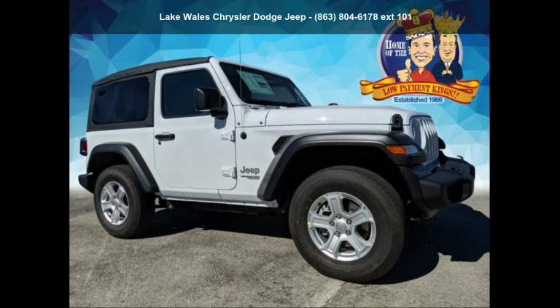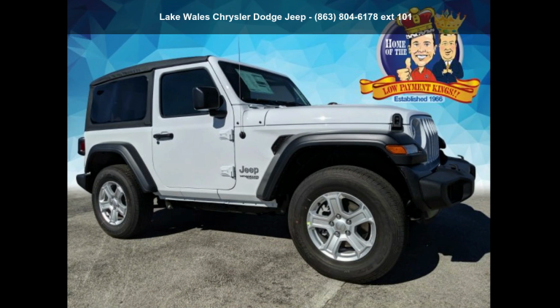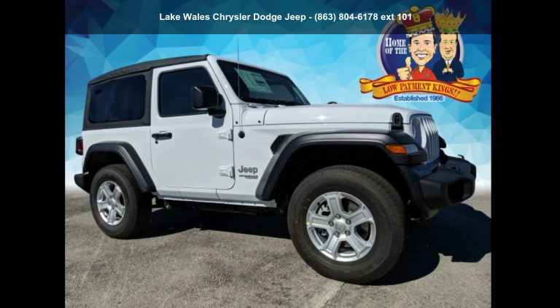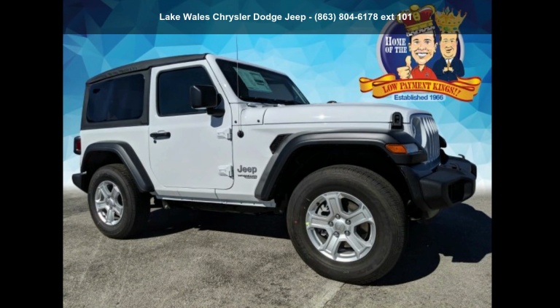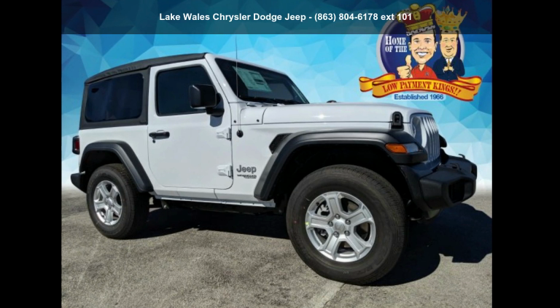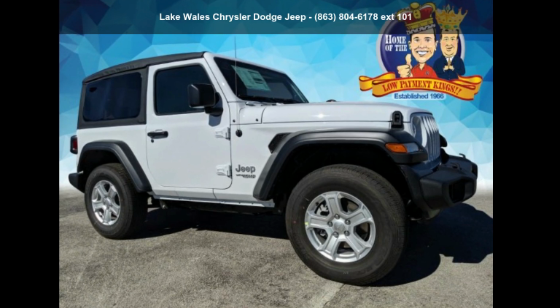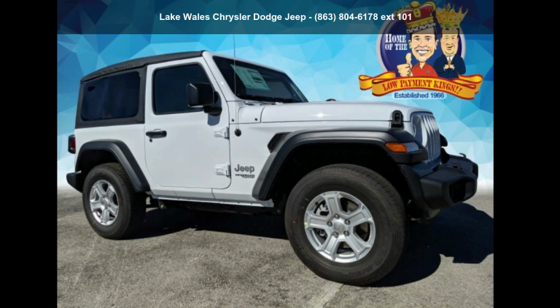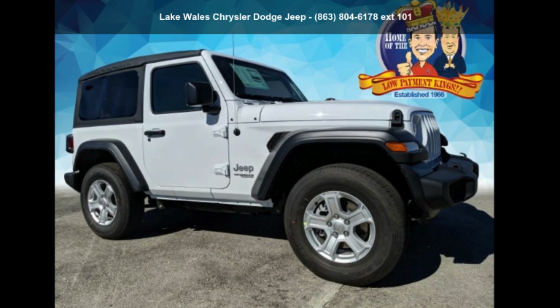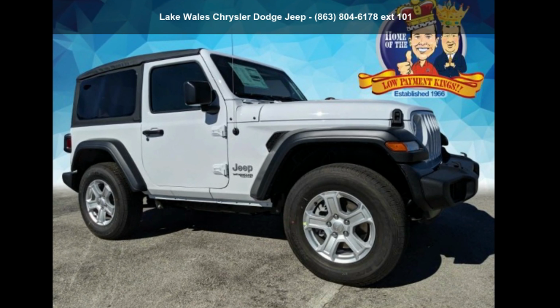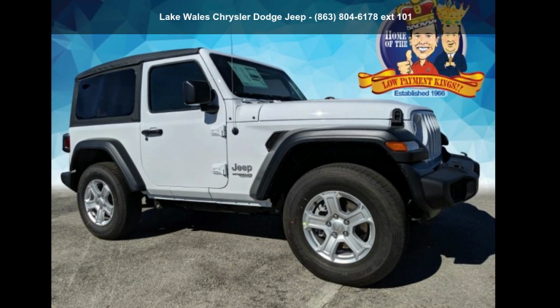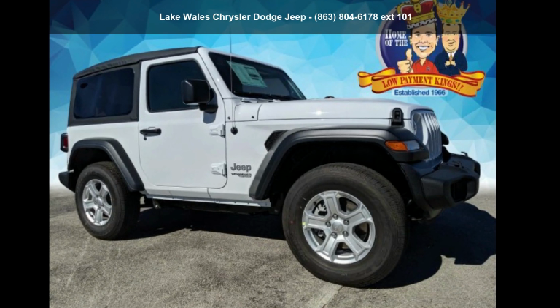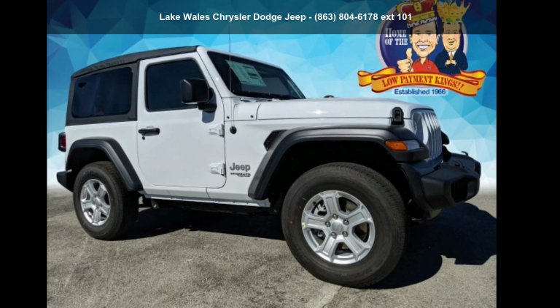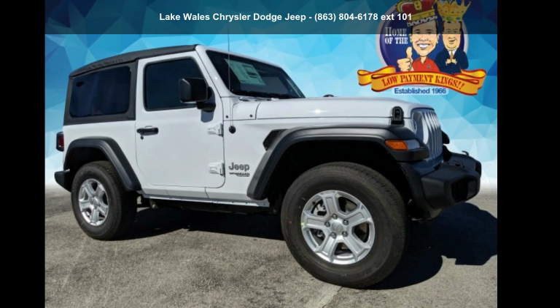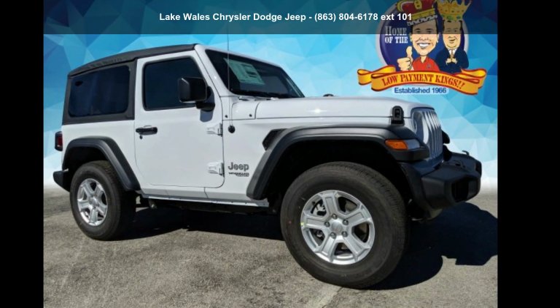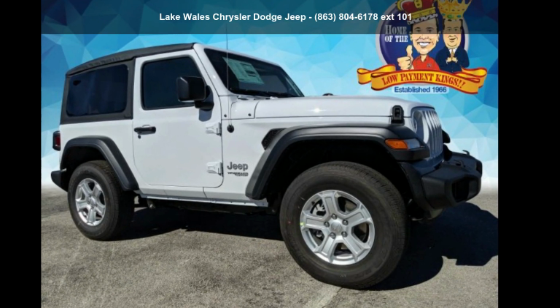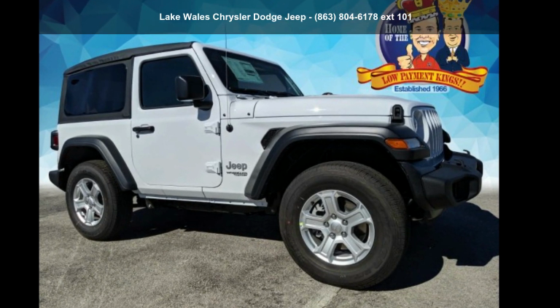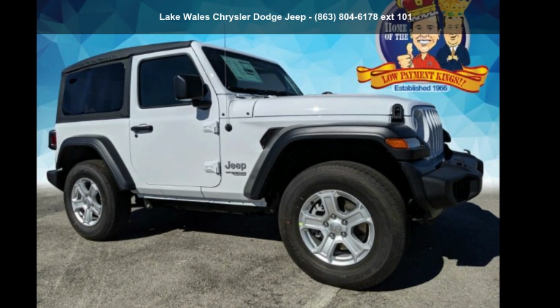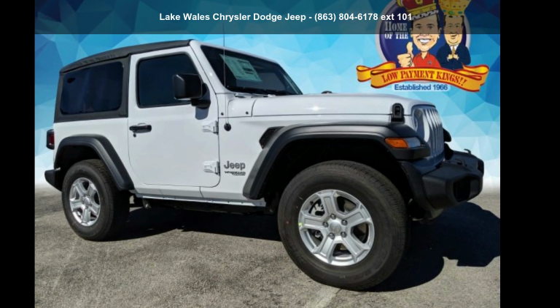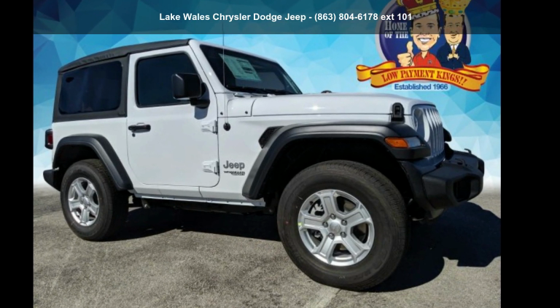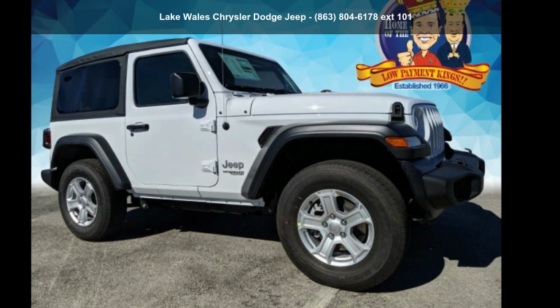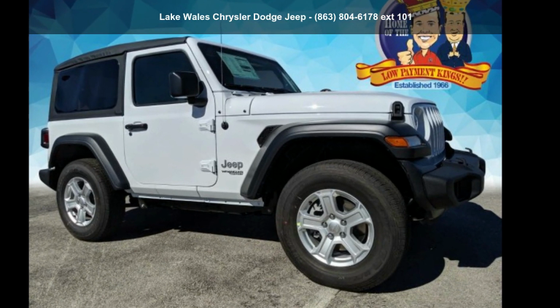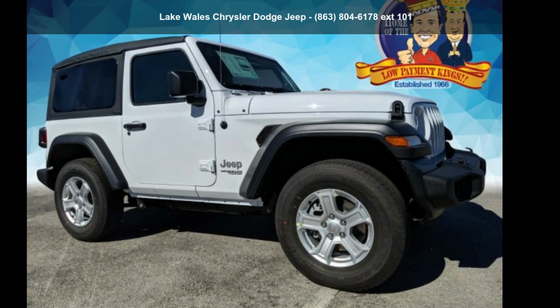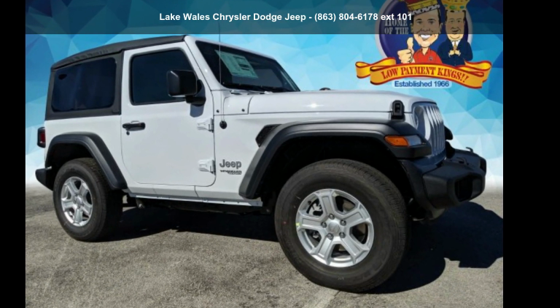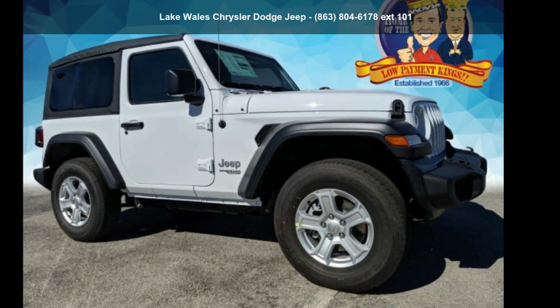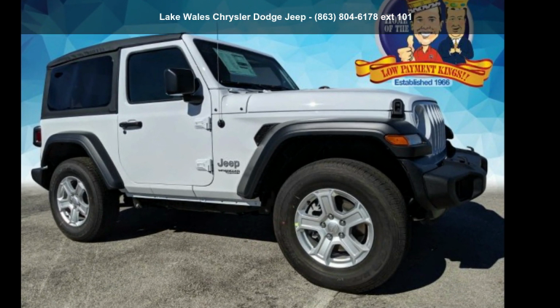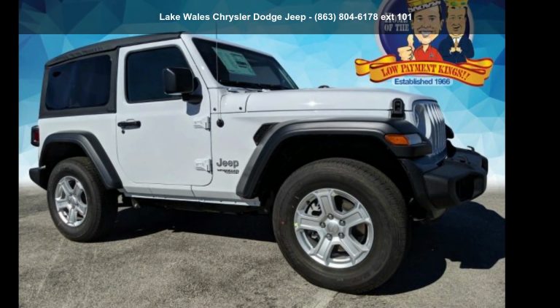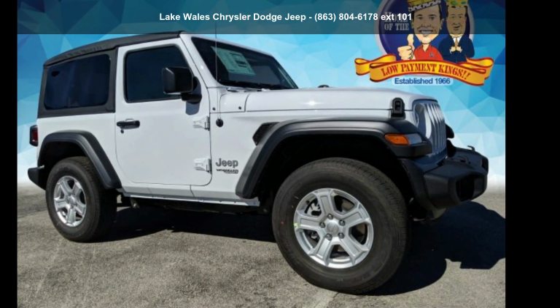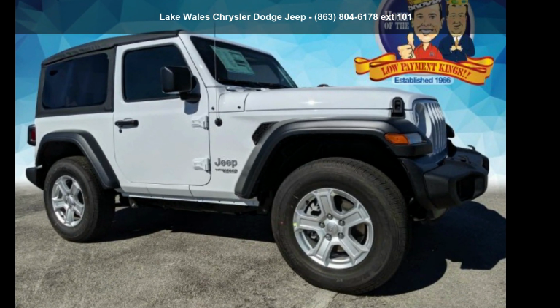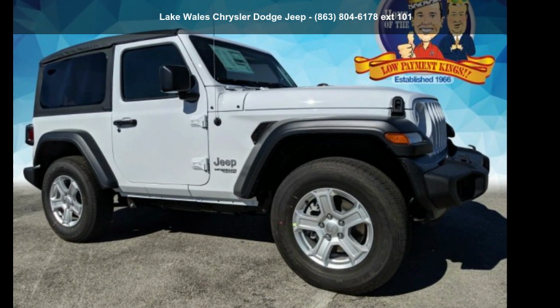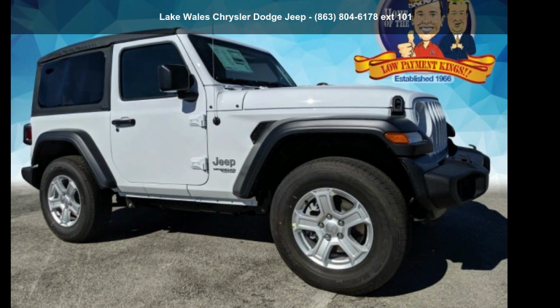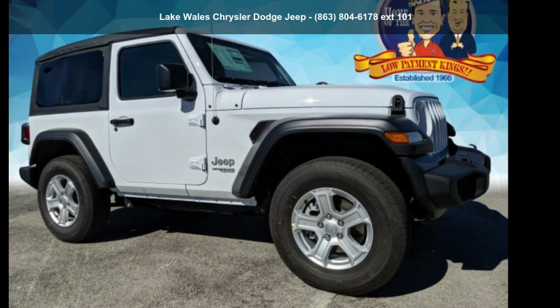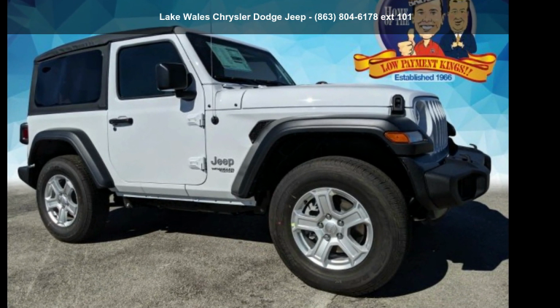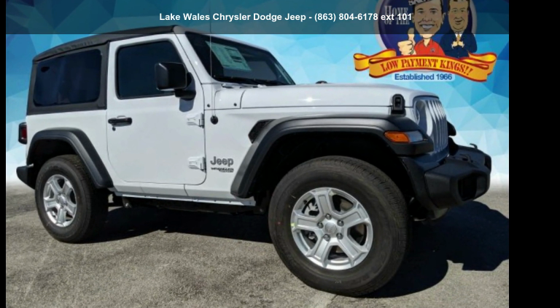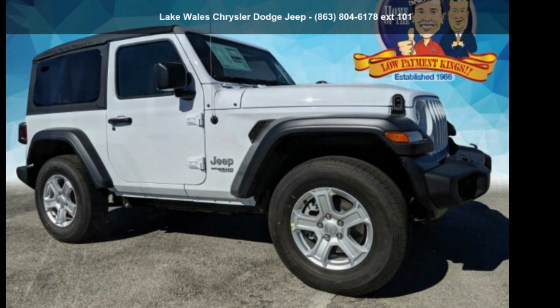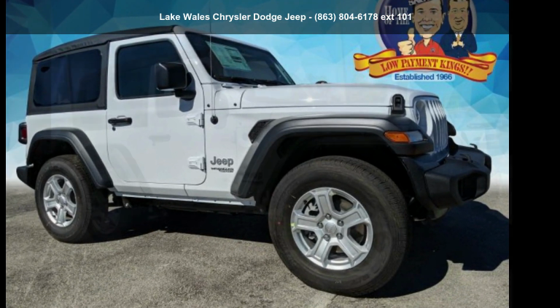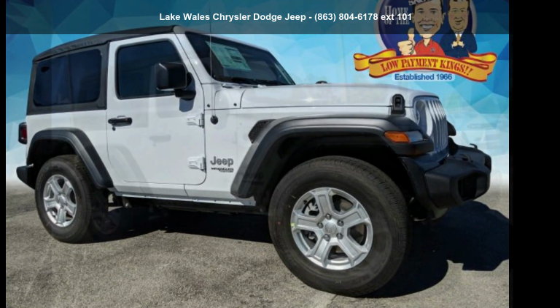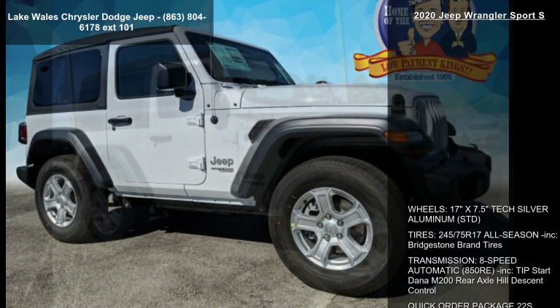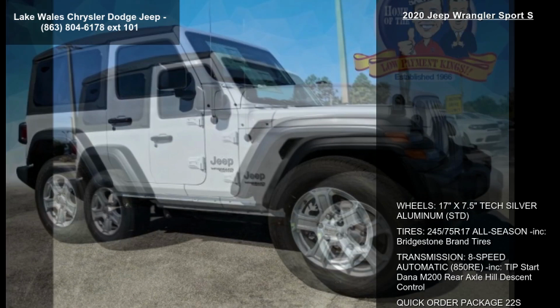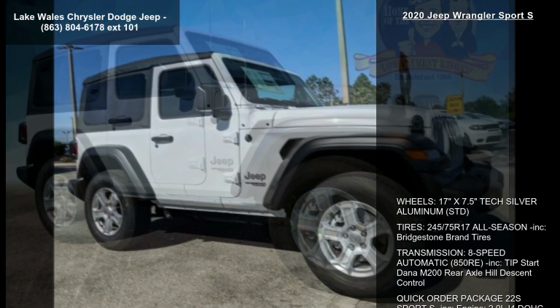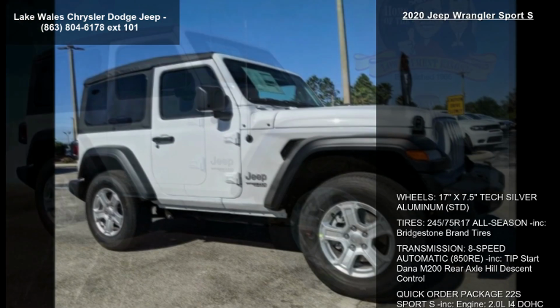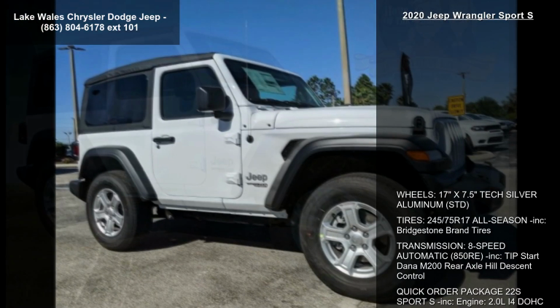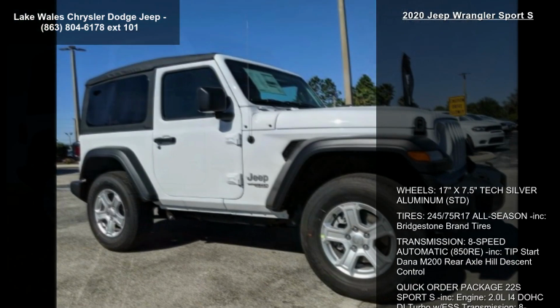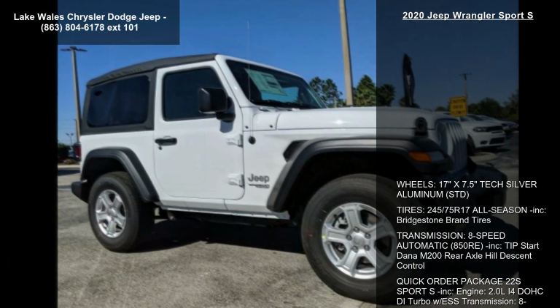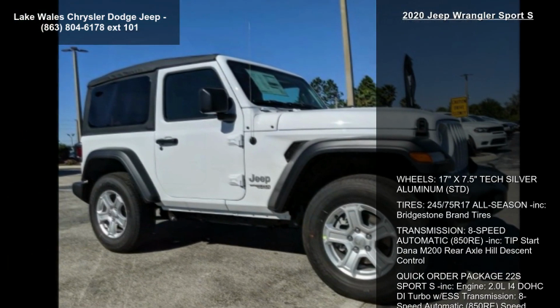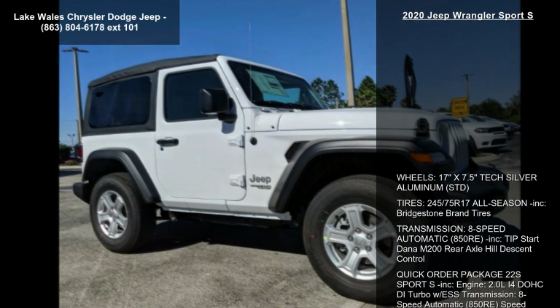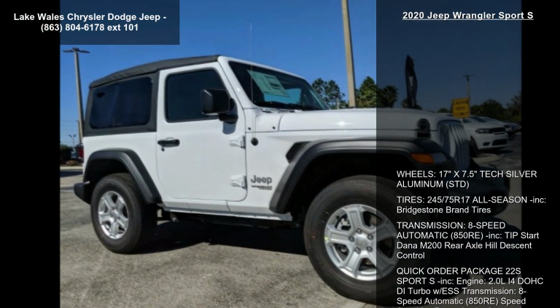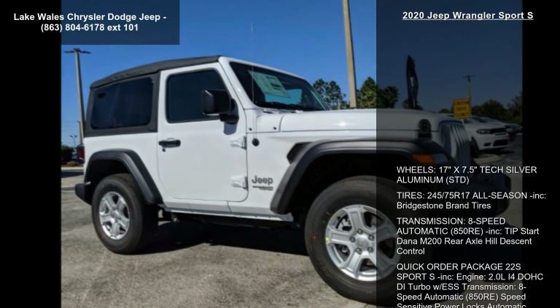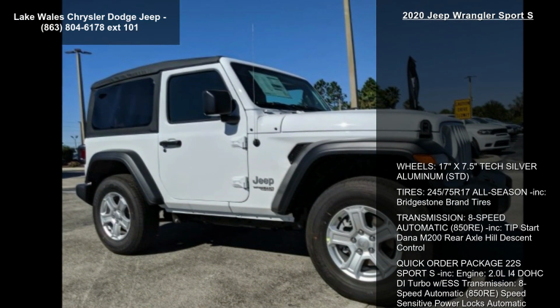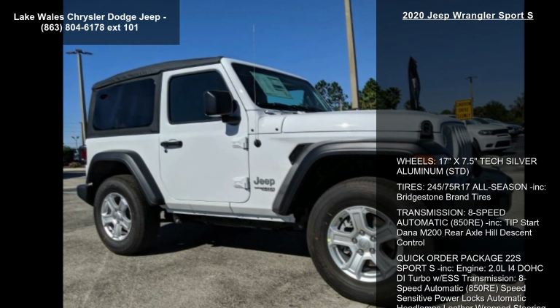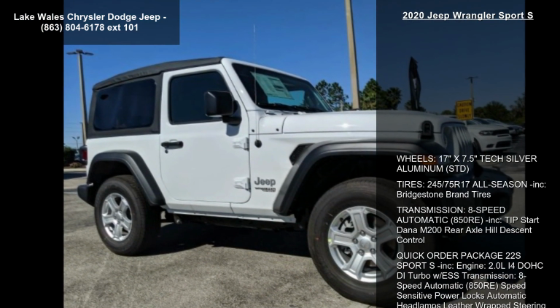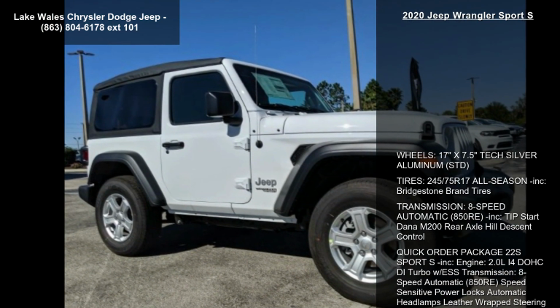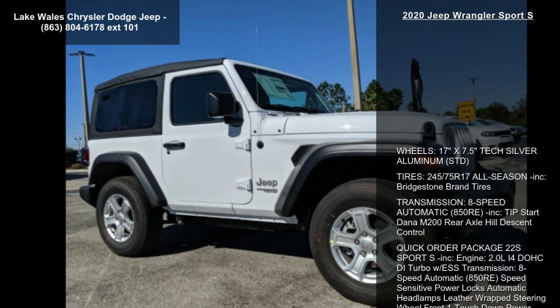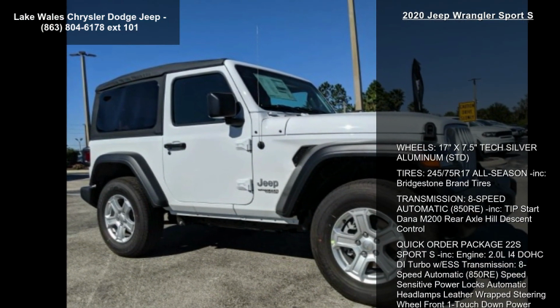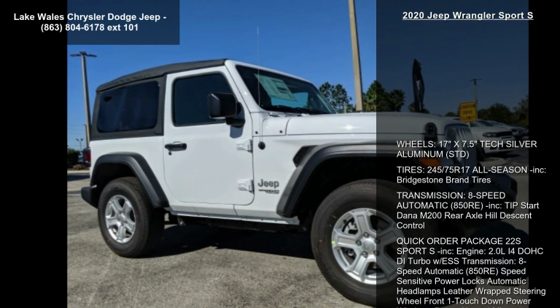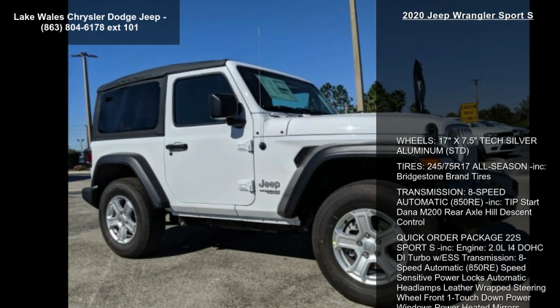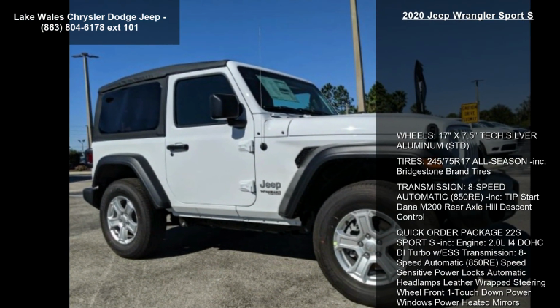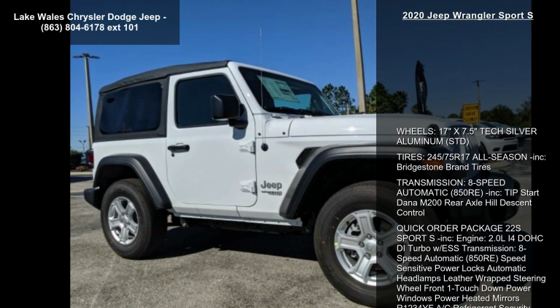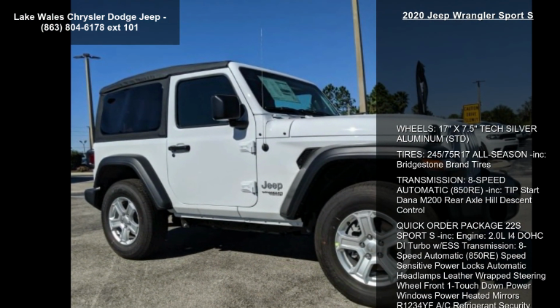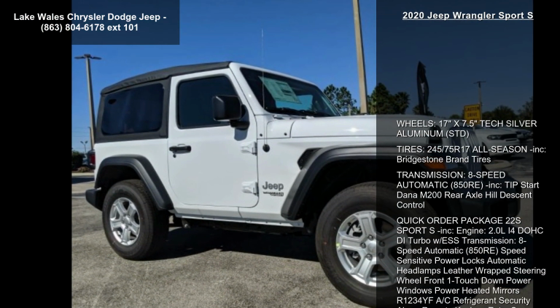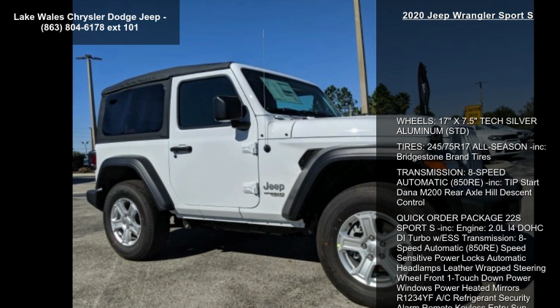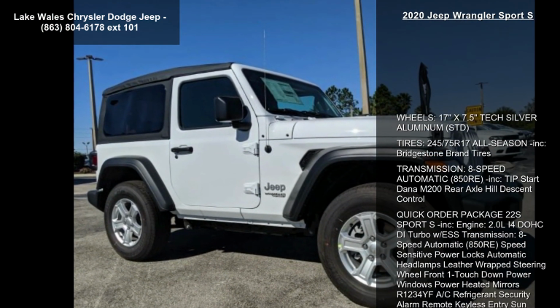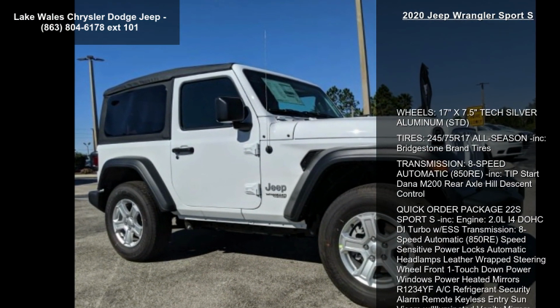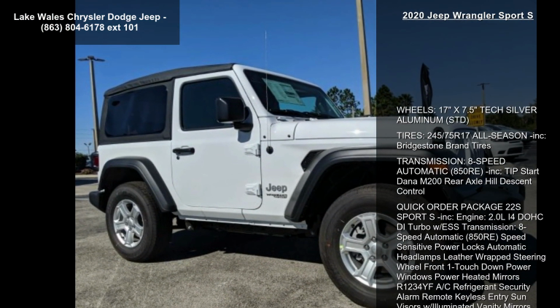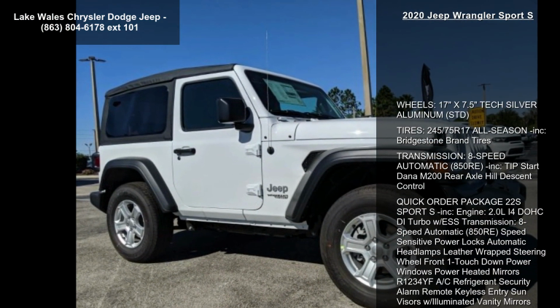Imagine yourself in this Jeep 2020 Wrangler Sport S. This may be the set of wheels you've been looking for.